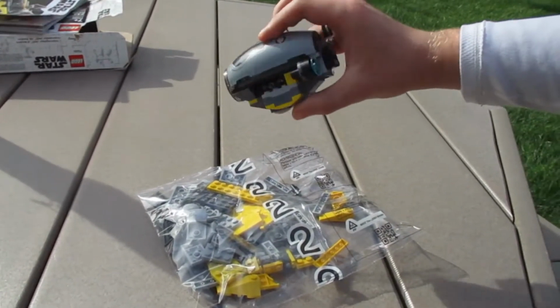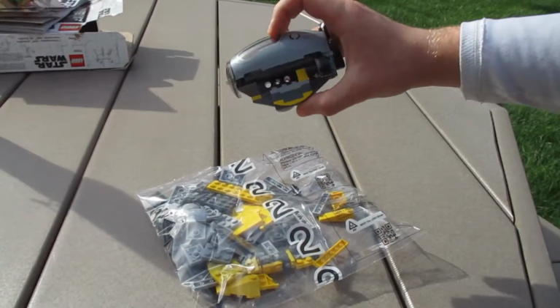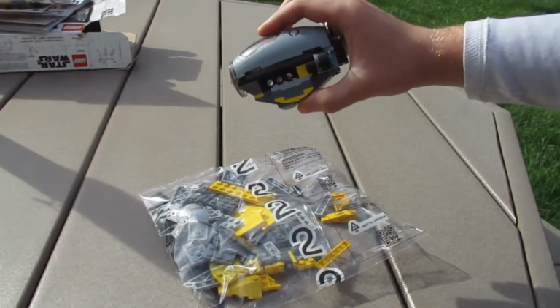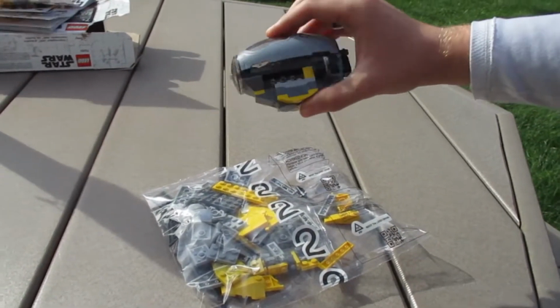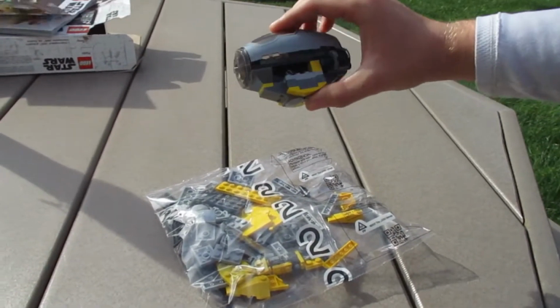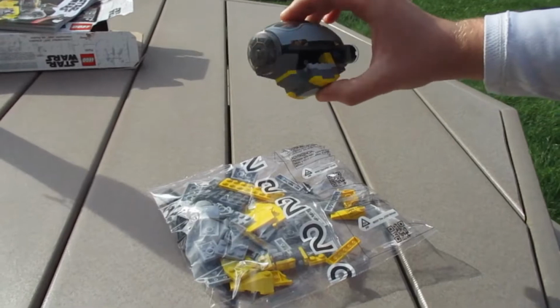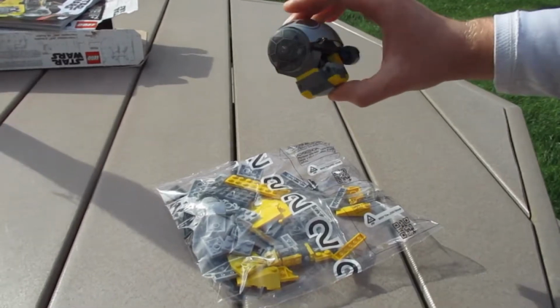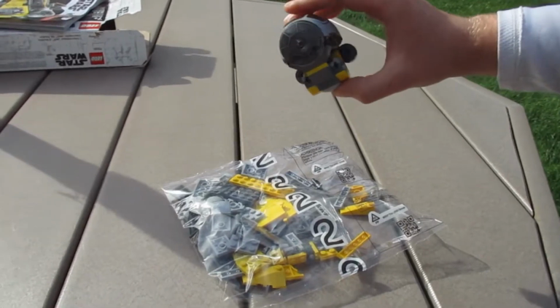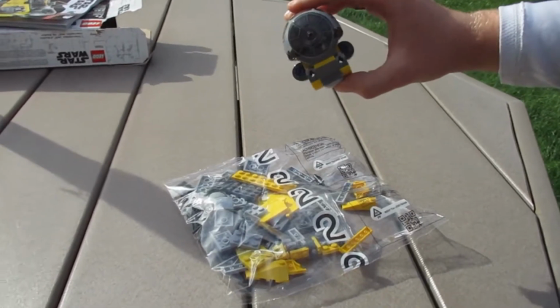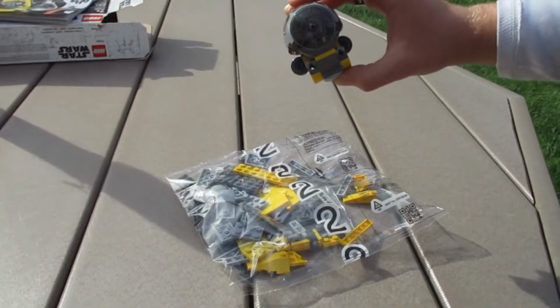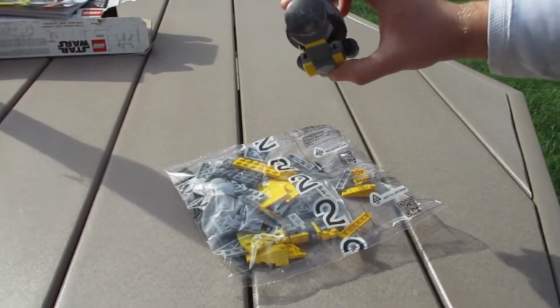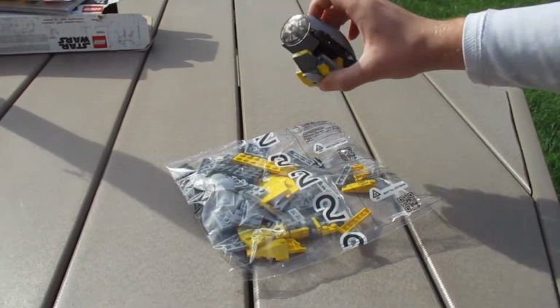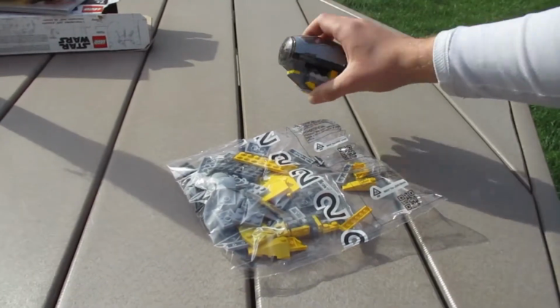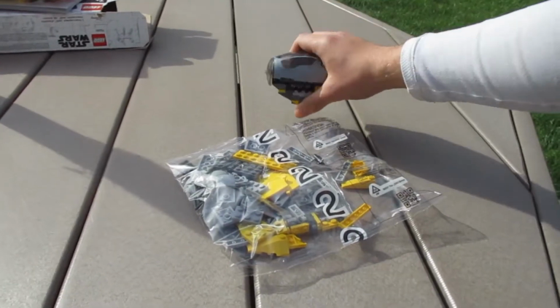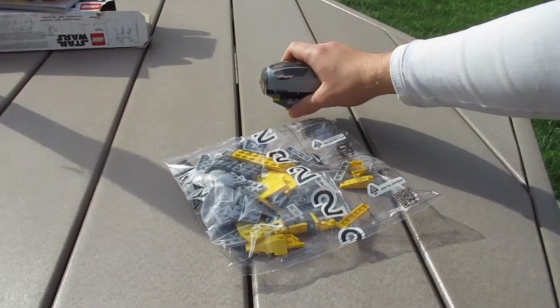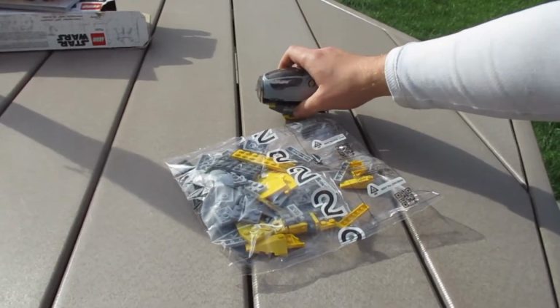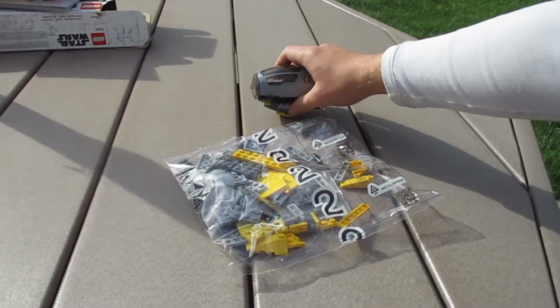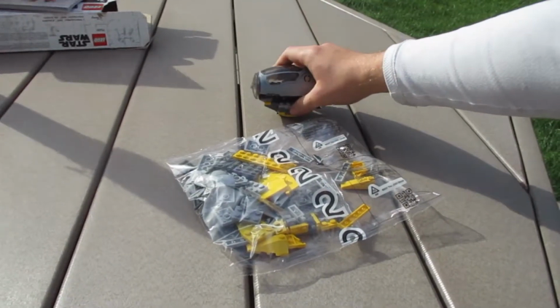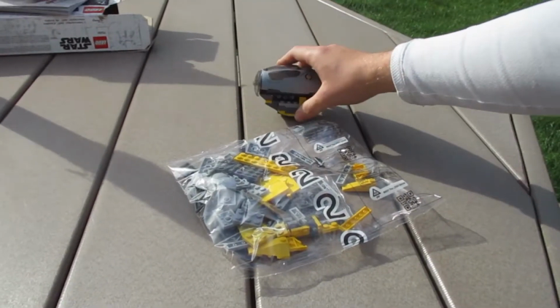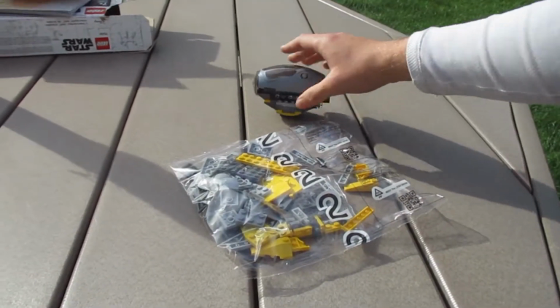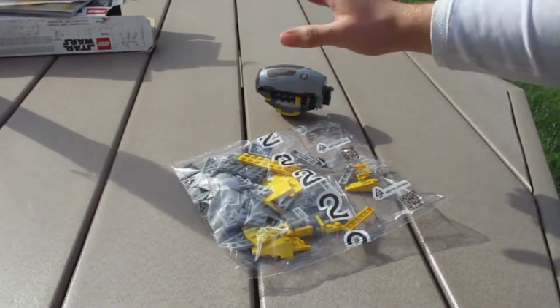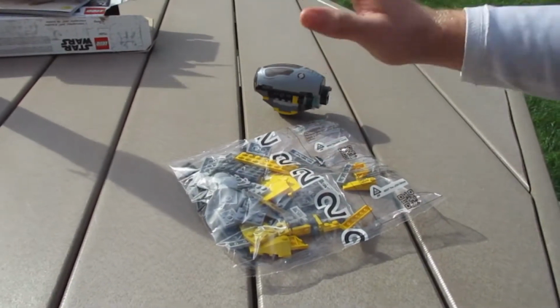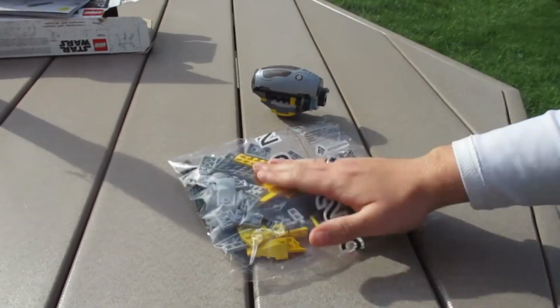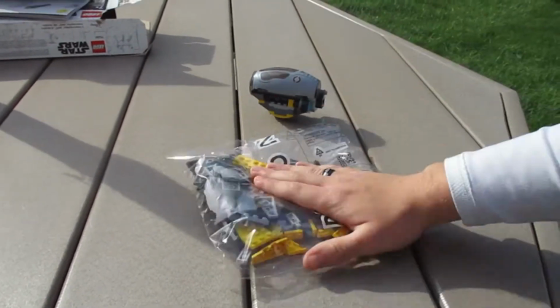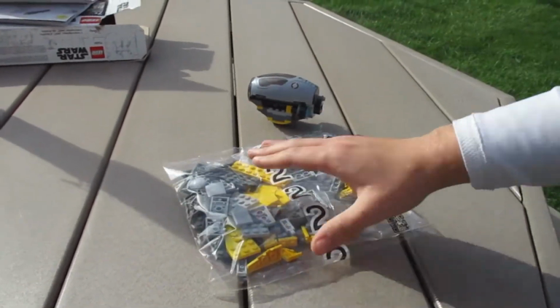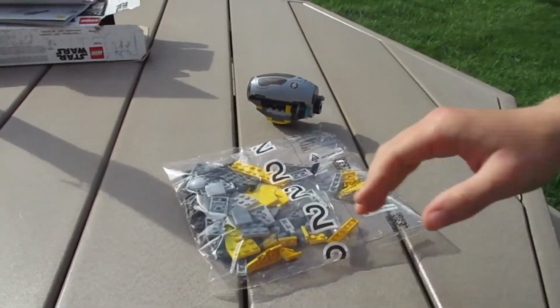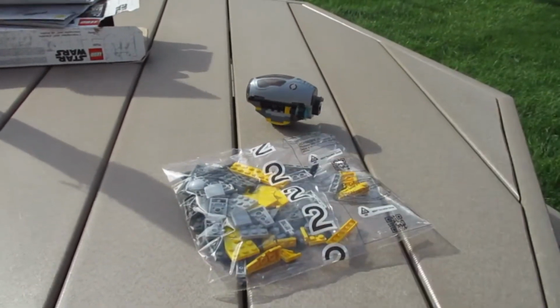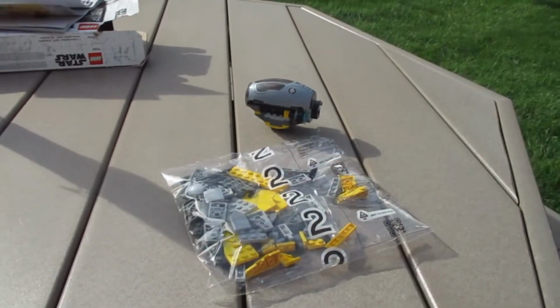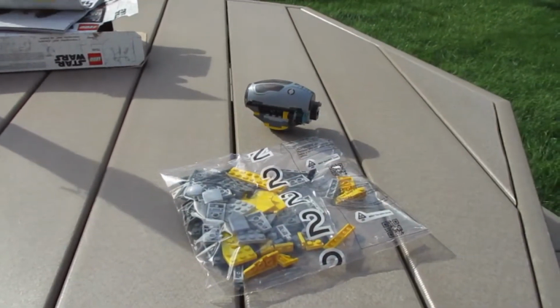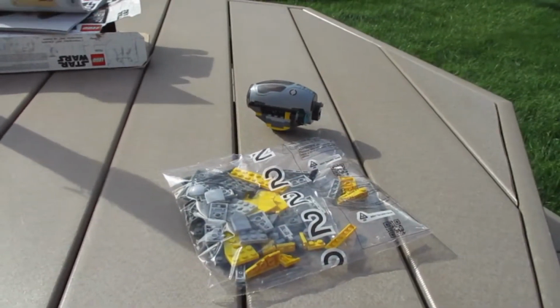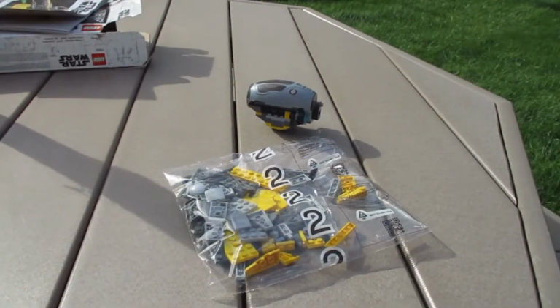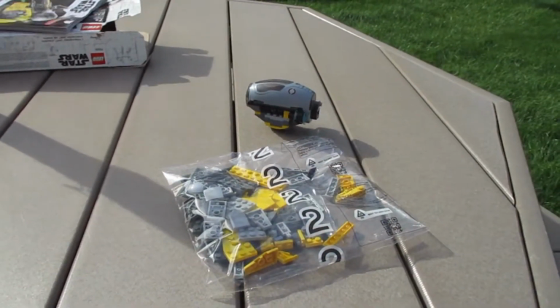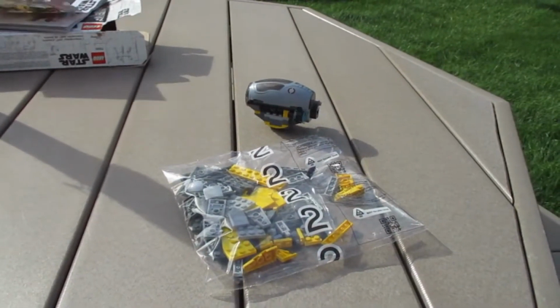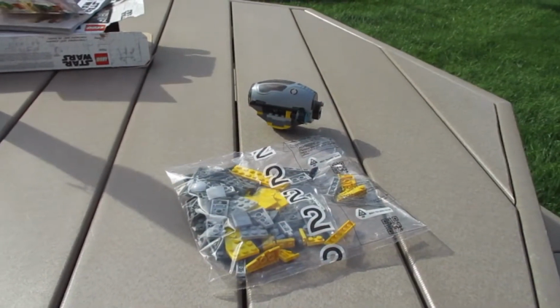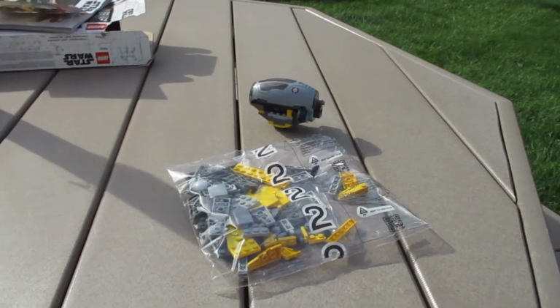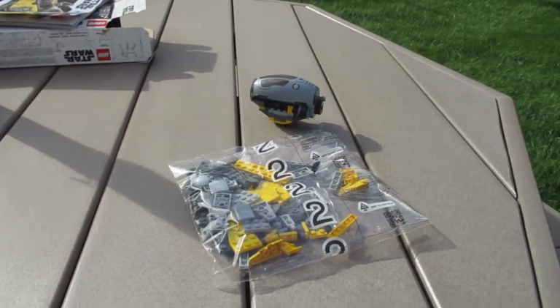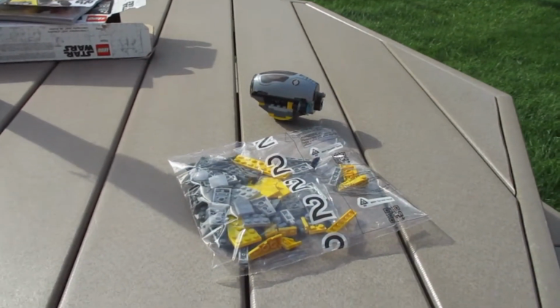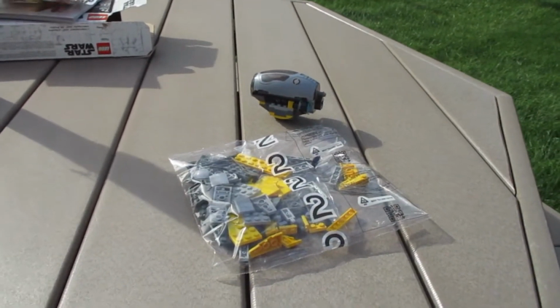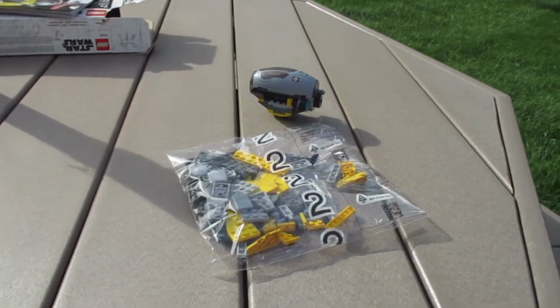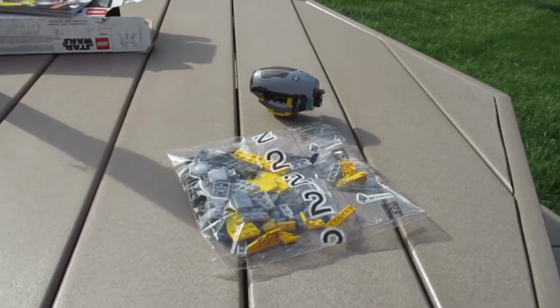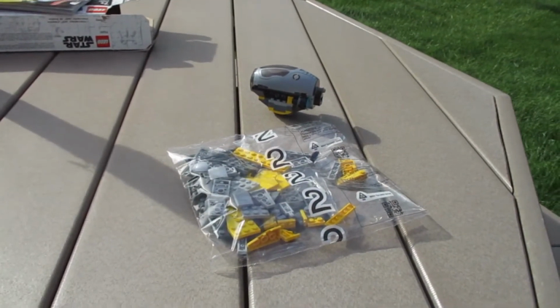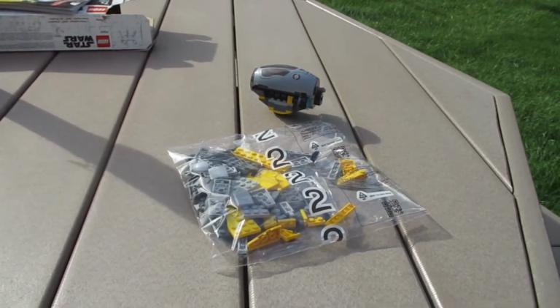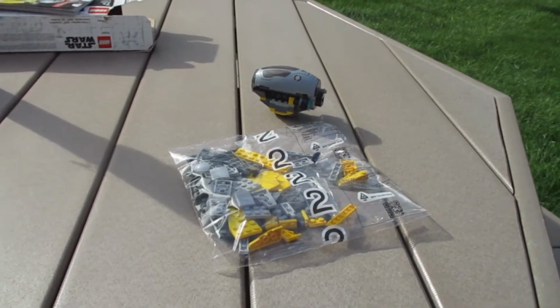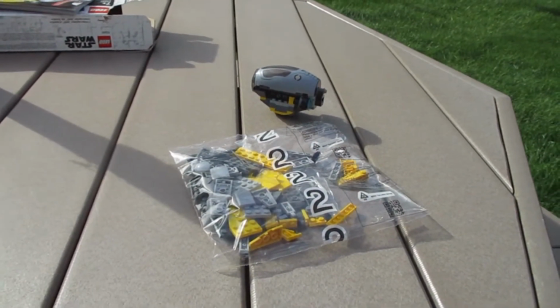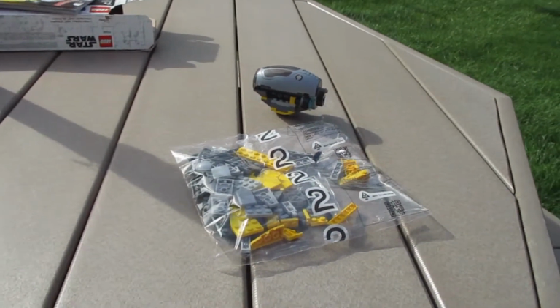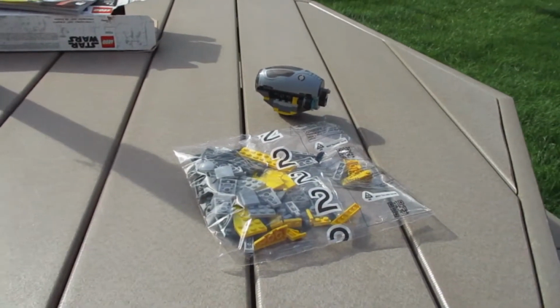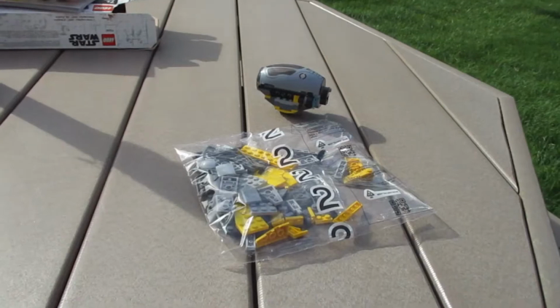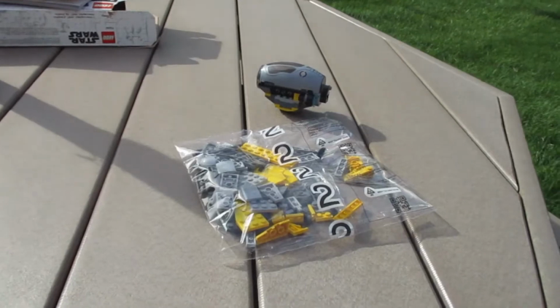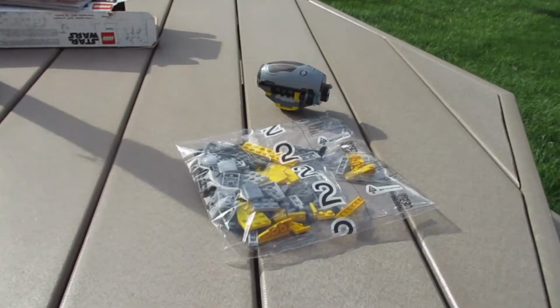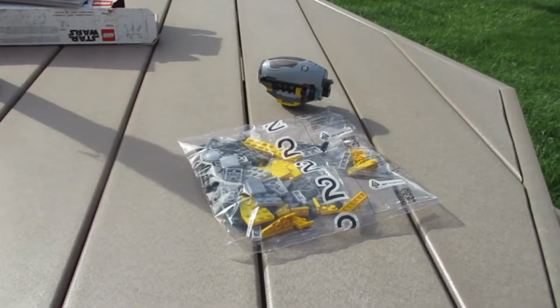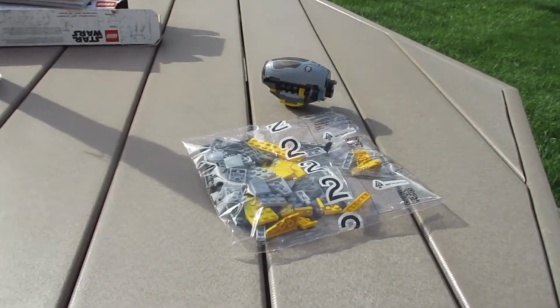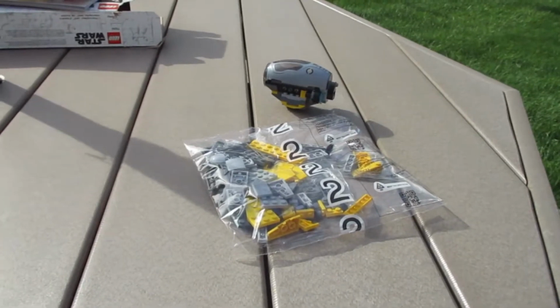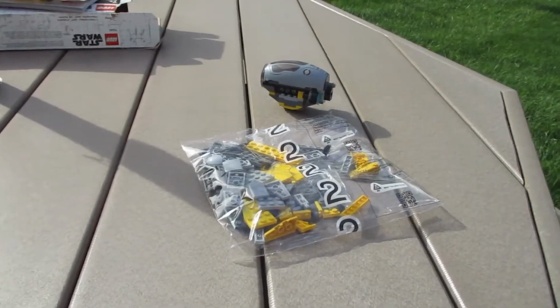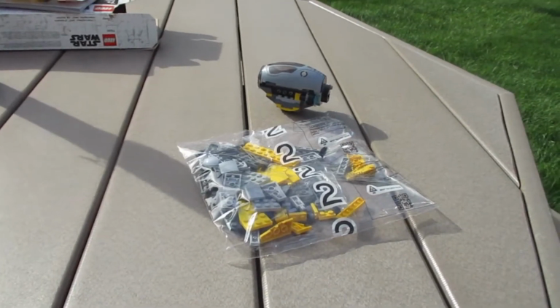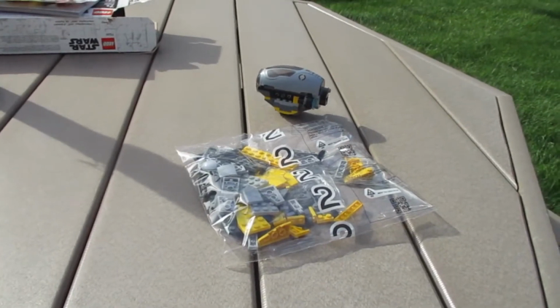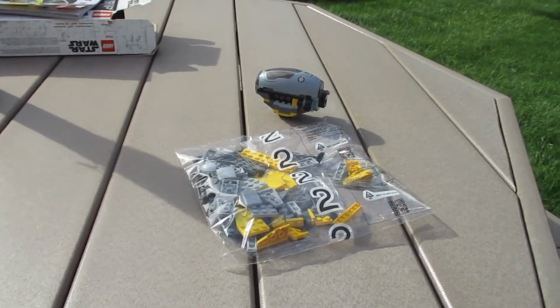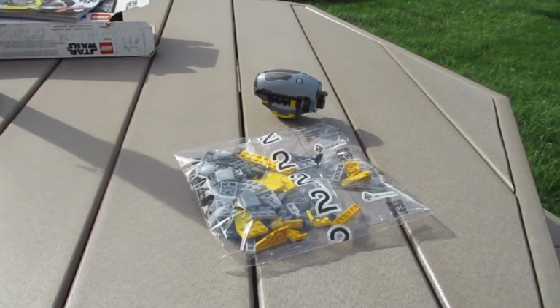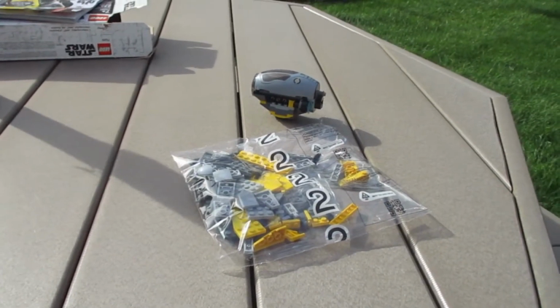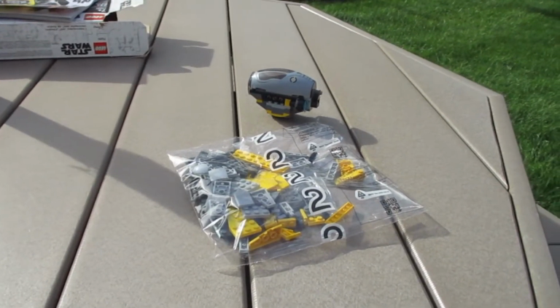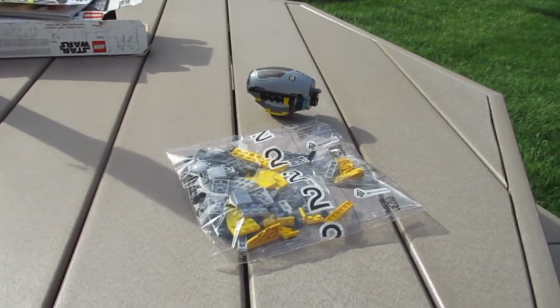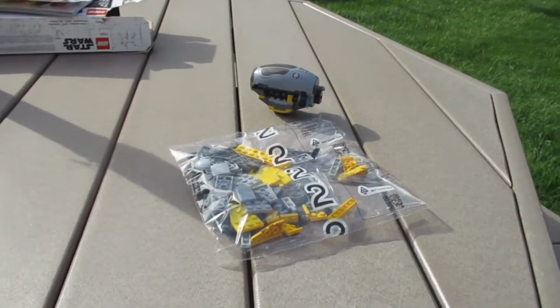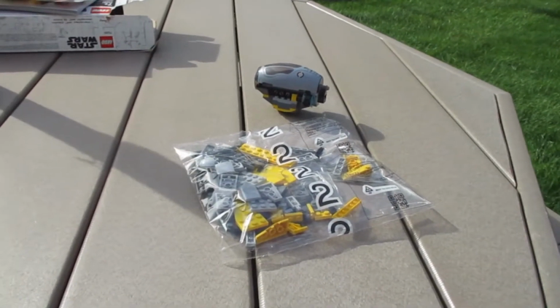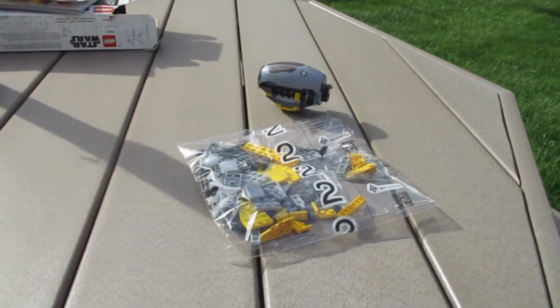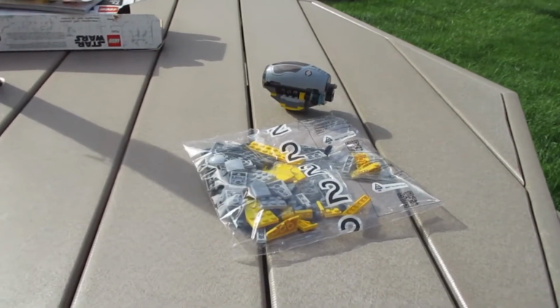Pretty nice. And now we're gonna build Bag 2, so I hope you guys enjoy. We'll see you guys when Bag 2 is all complete — we'll see you guys in a second.